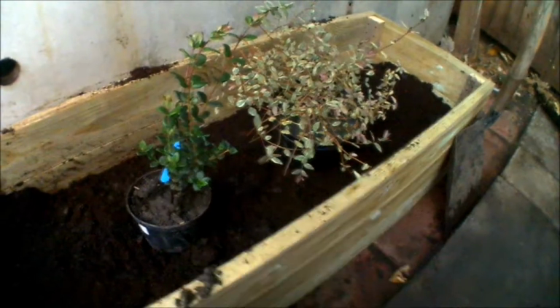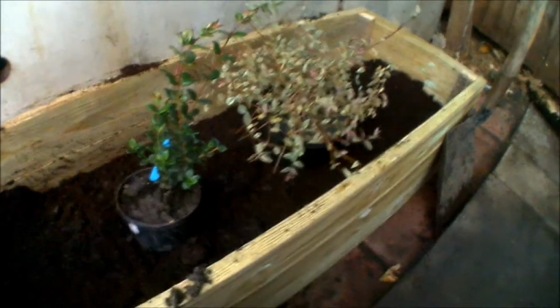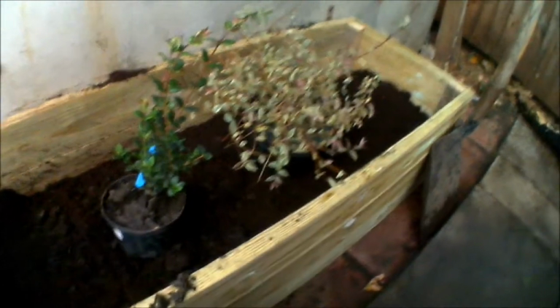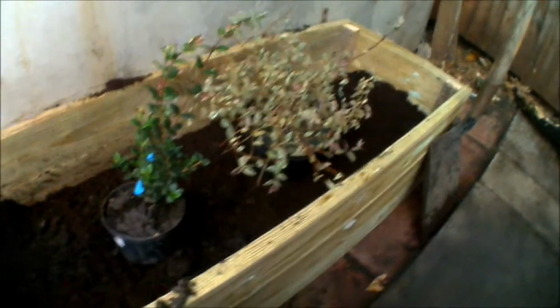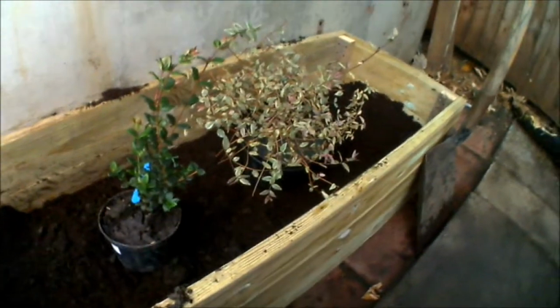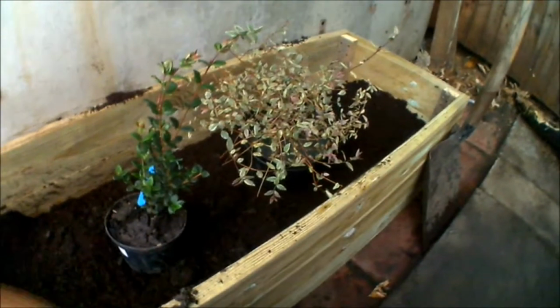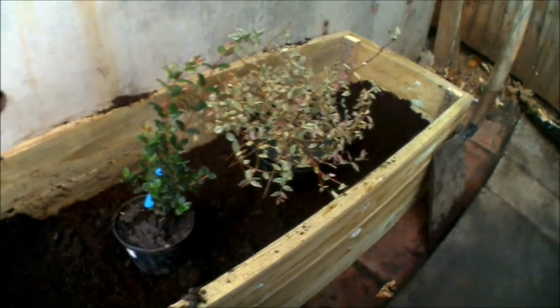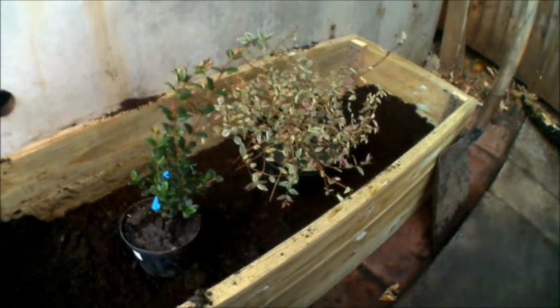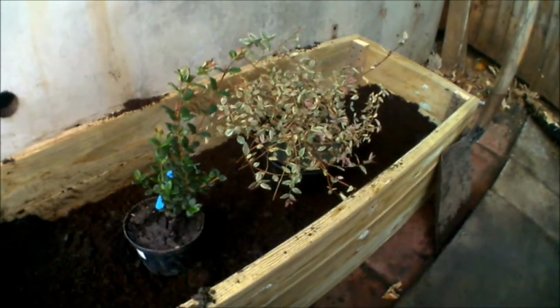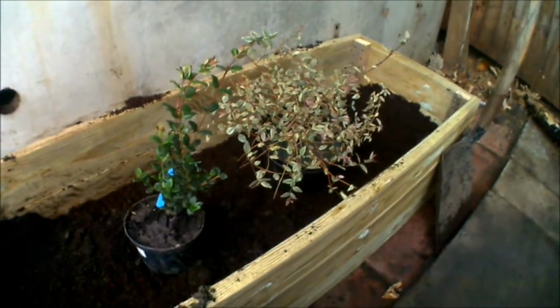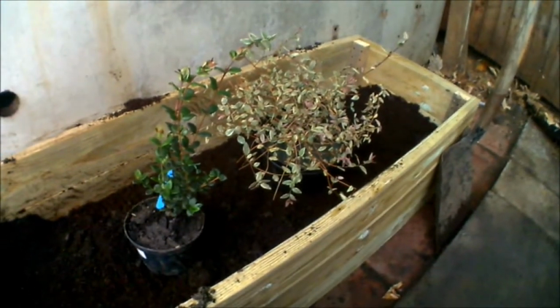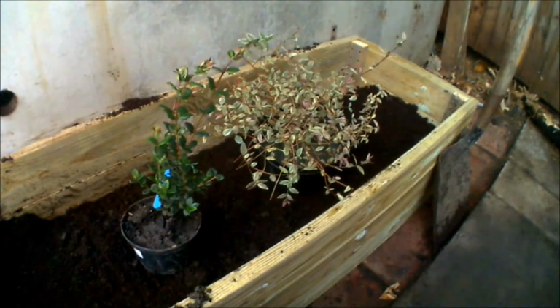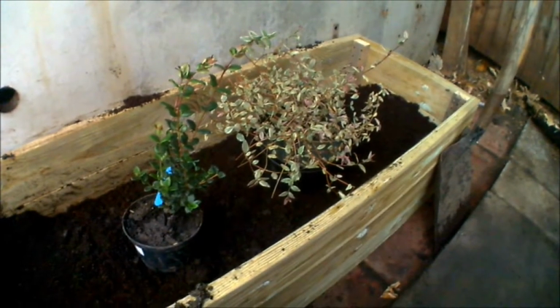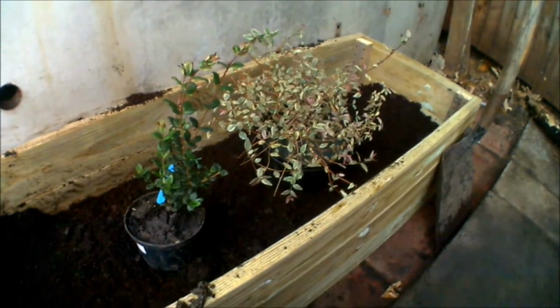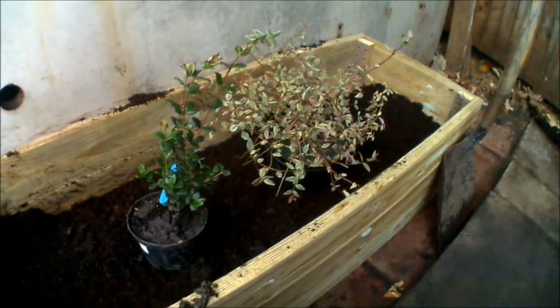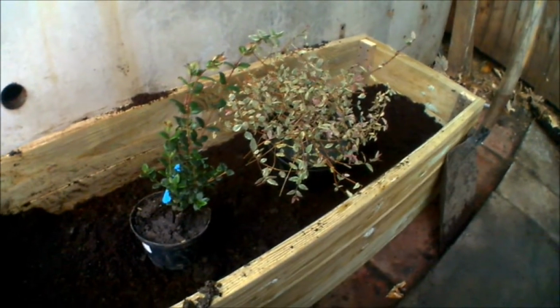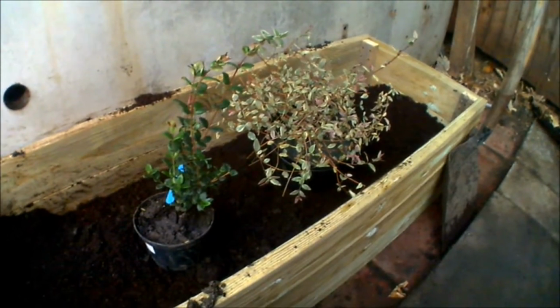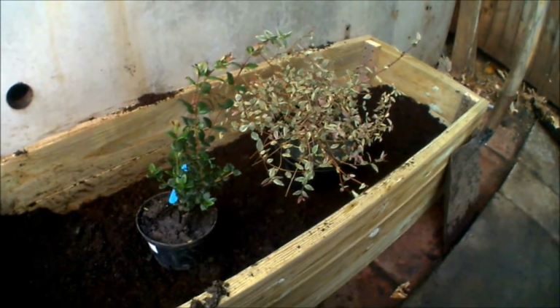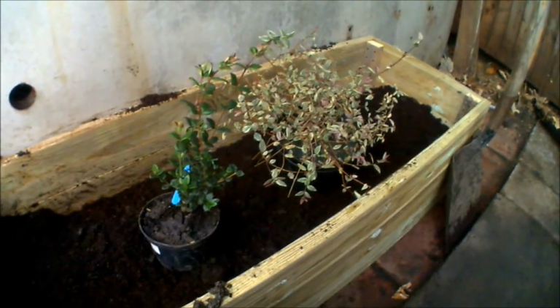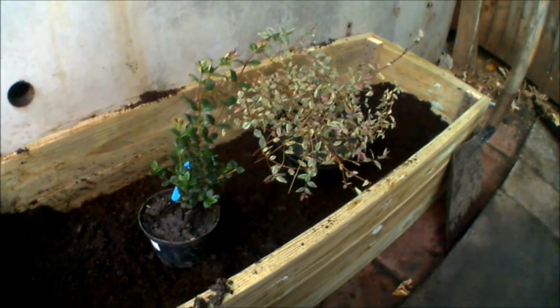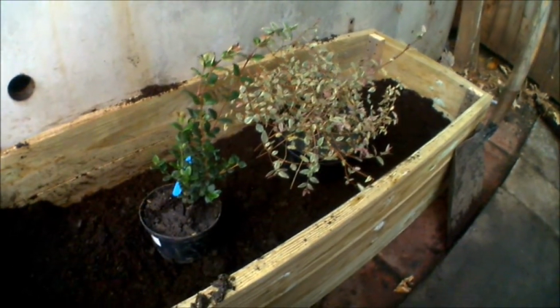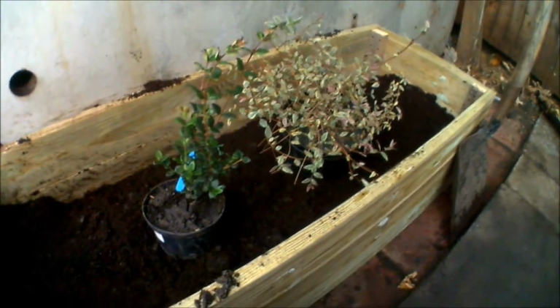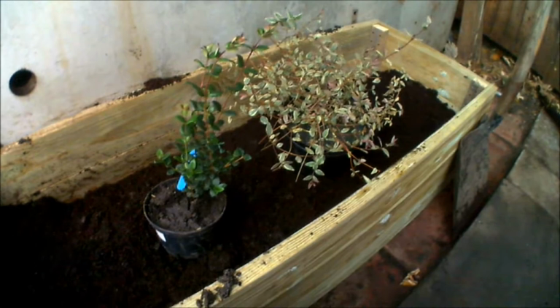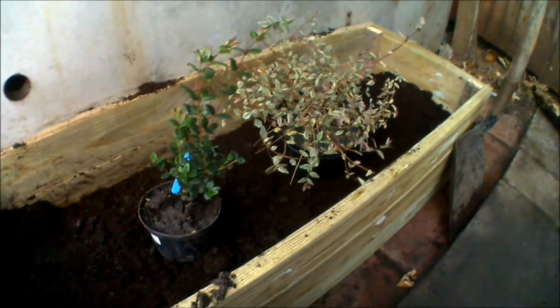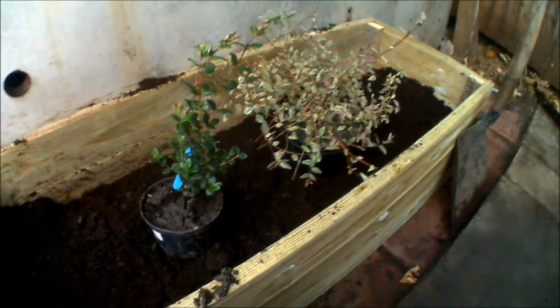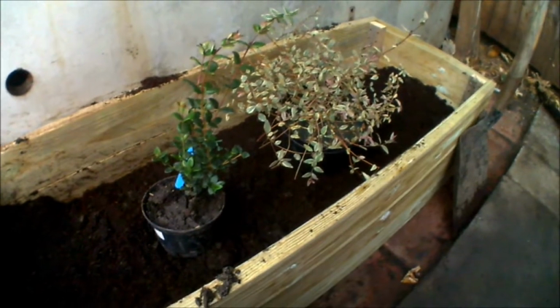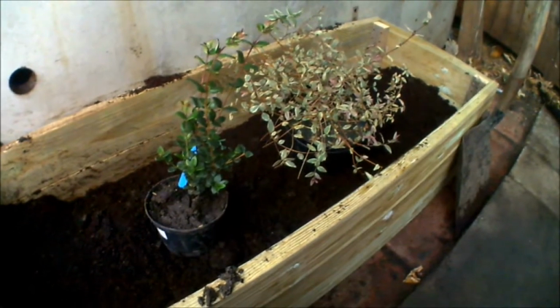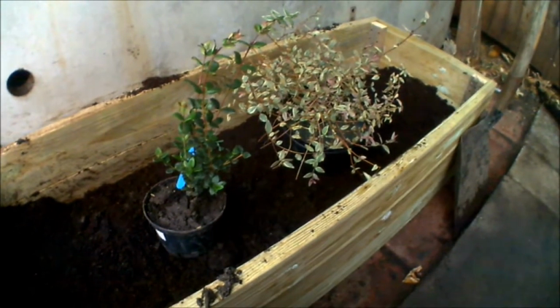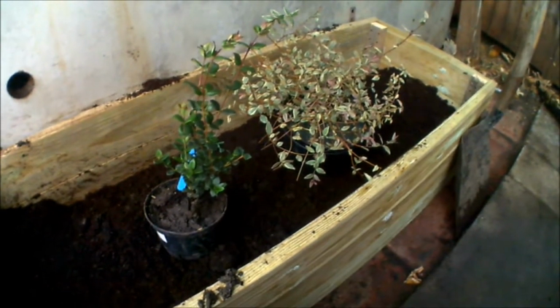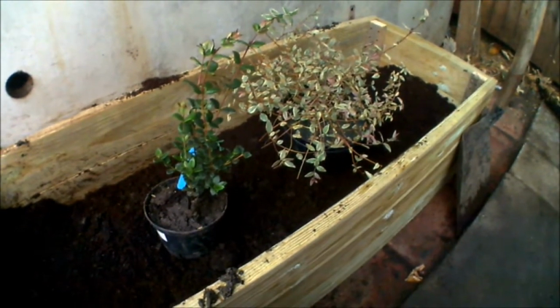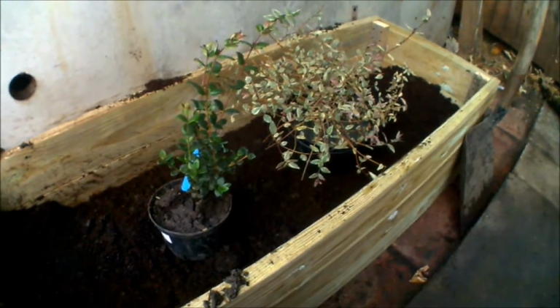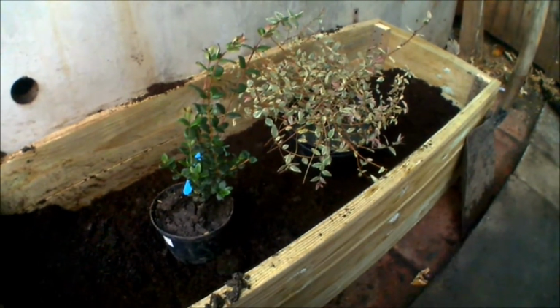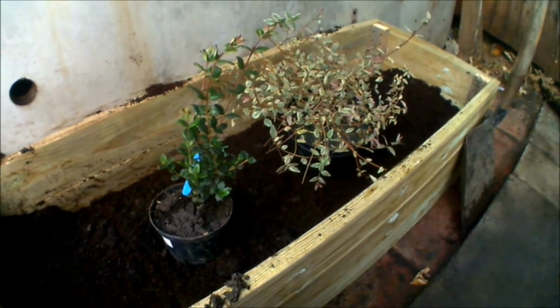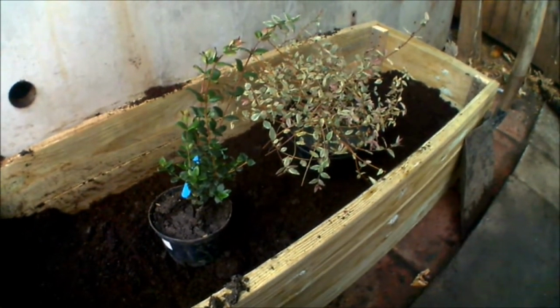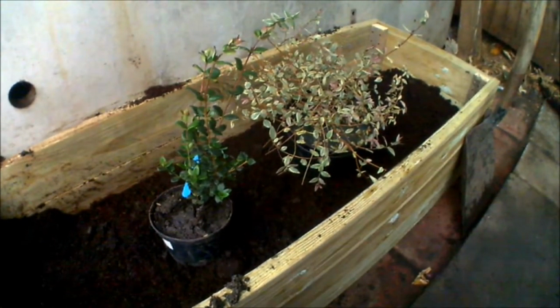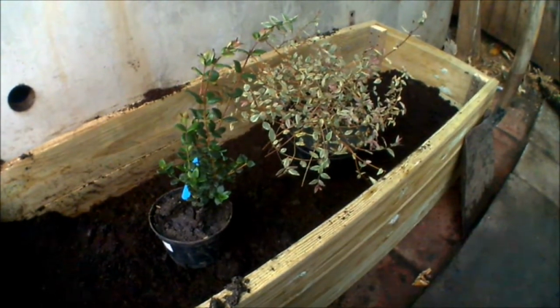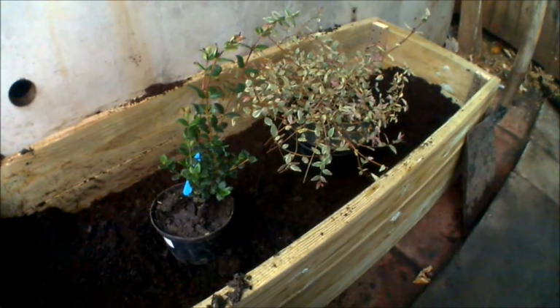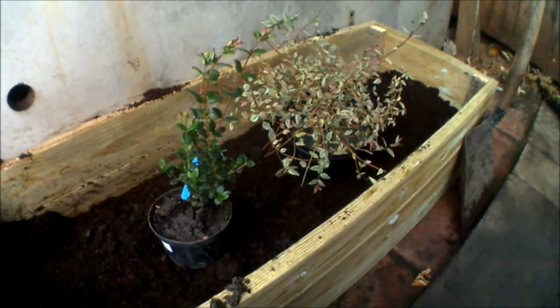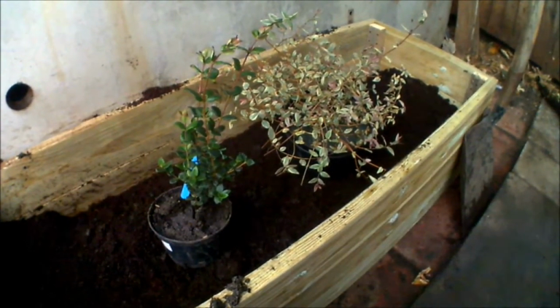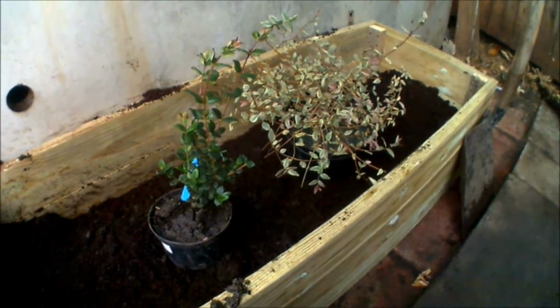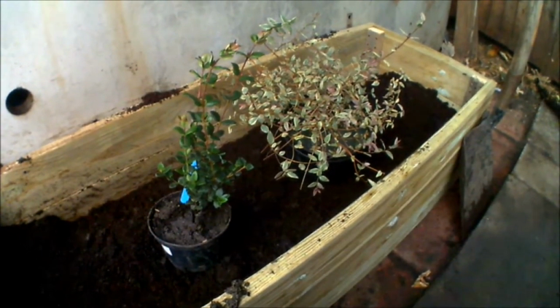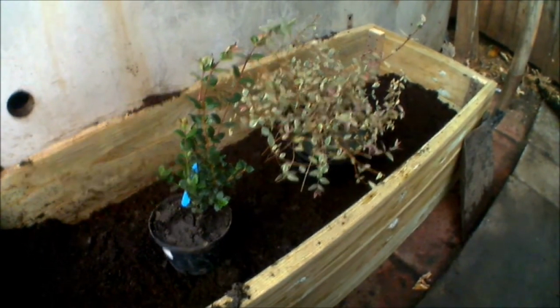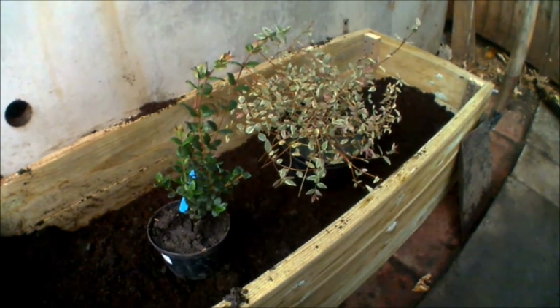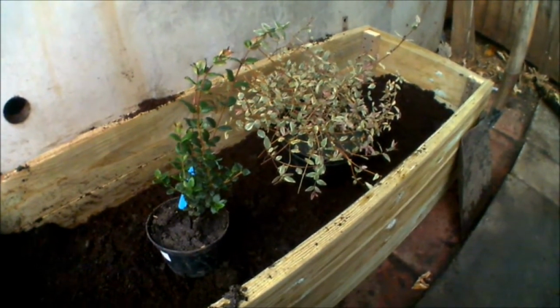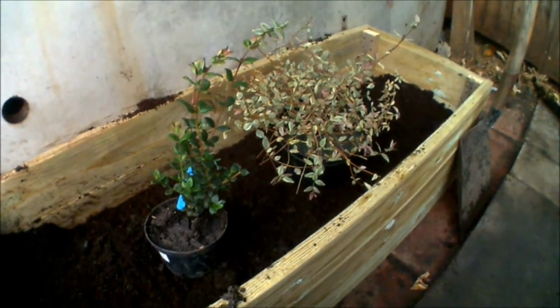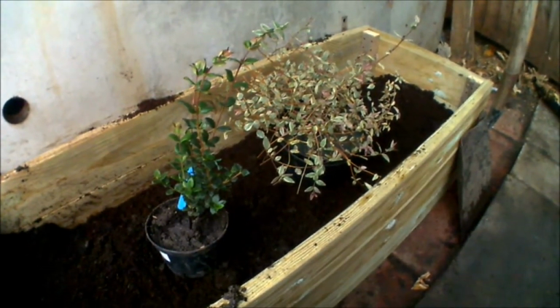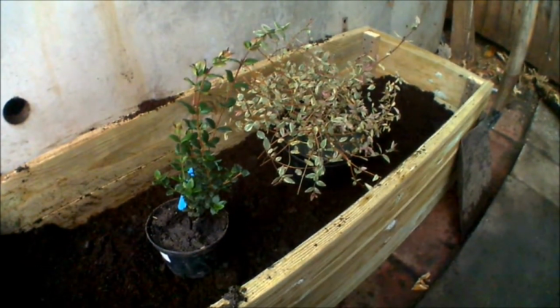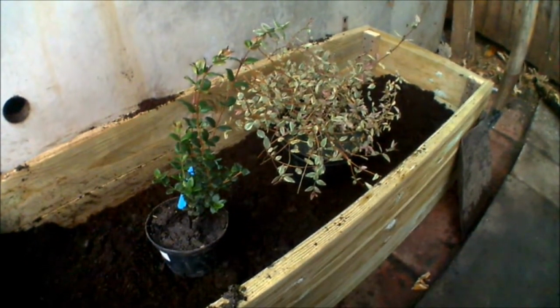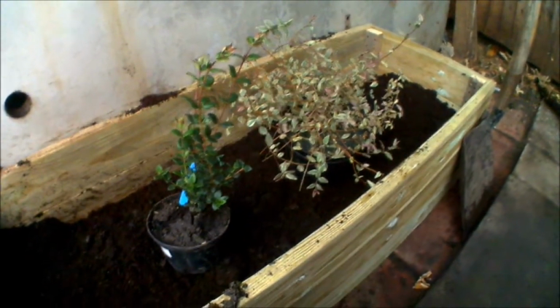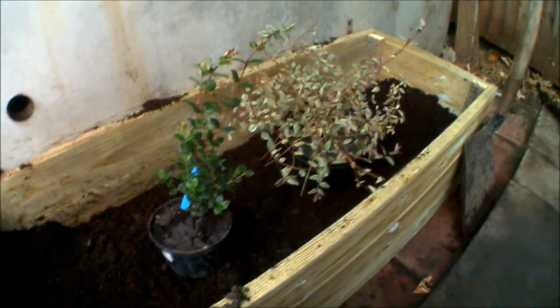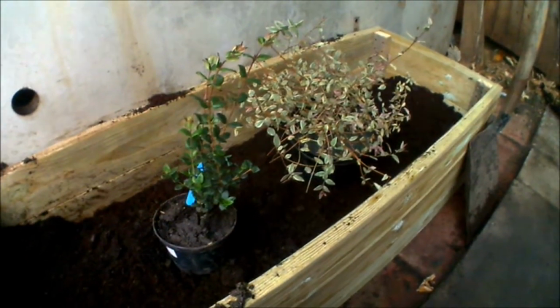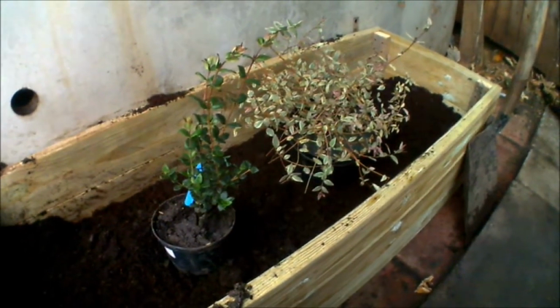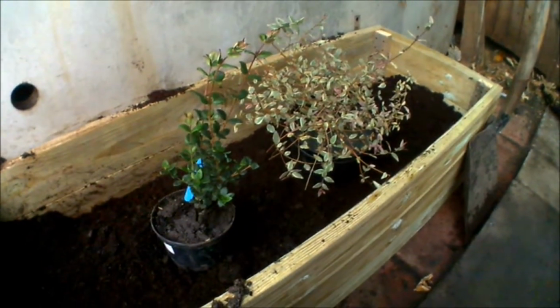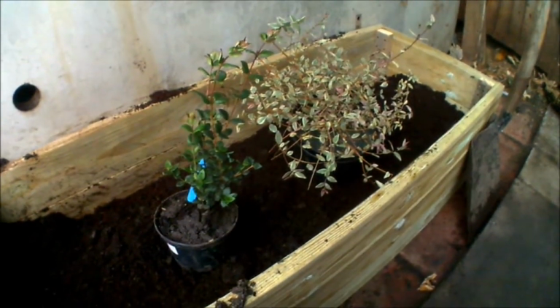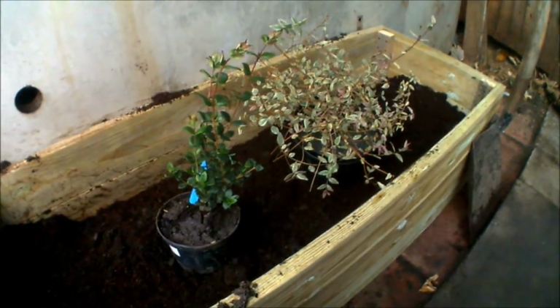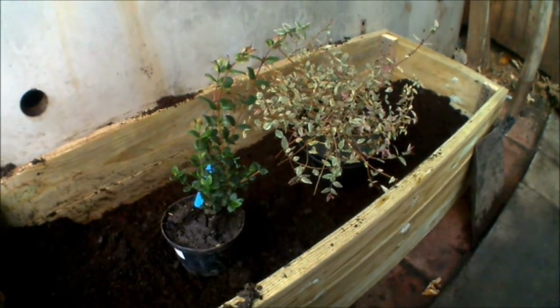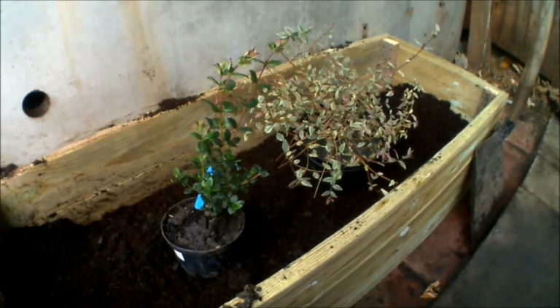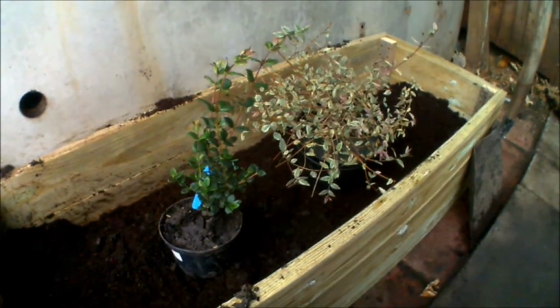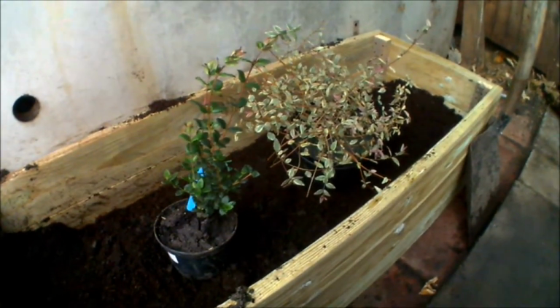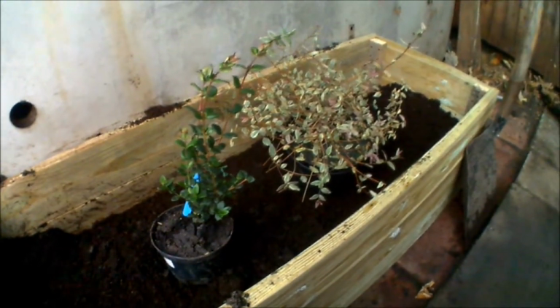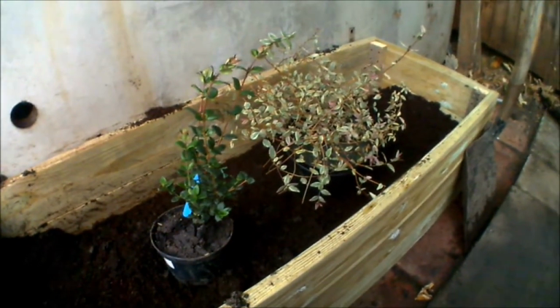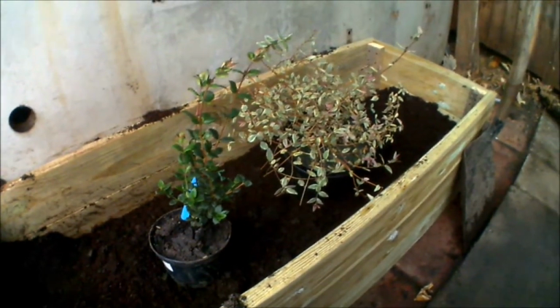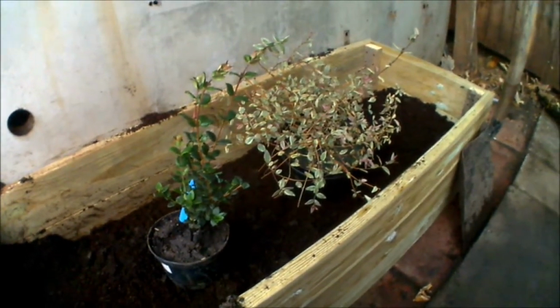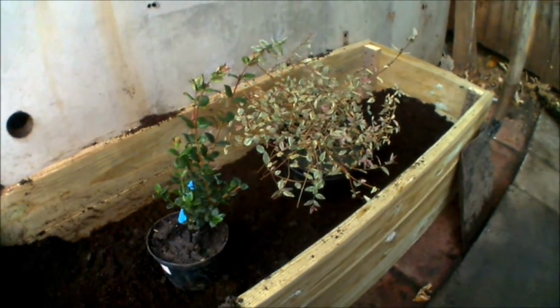Hello and welcome to the Unusual Fruit Garden. Today I'm going to be planting some Chilean Guava, also known as Strawberry Myrtle.